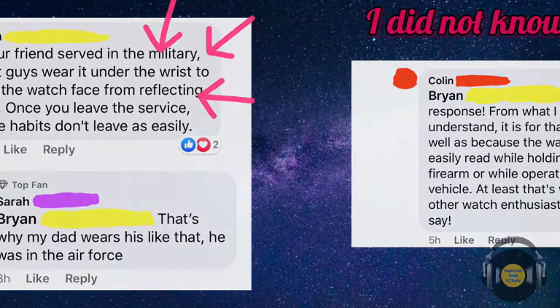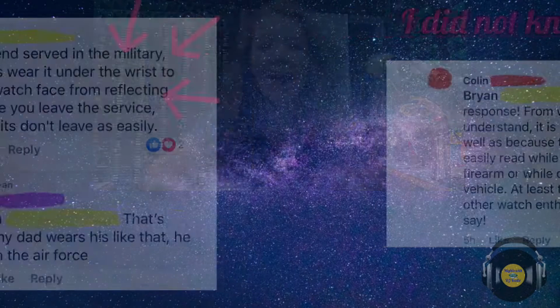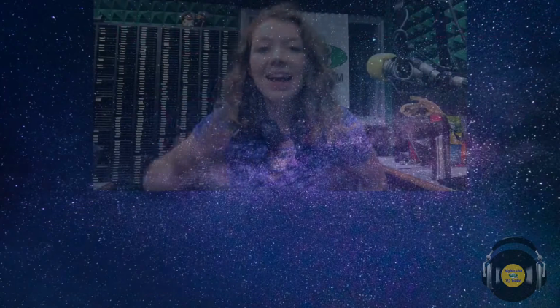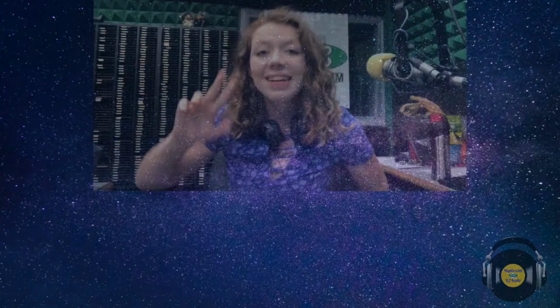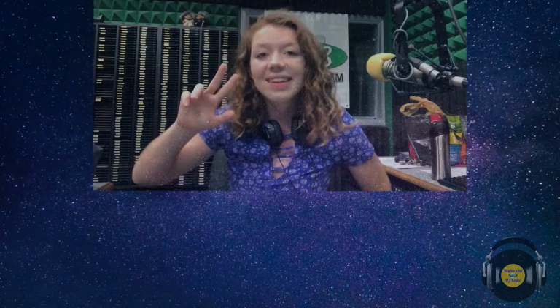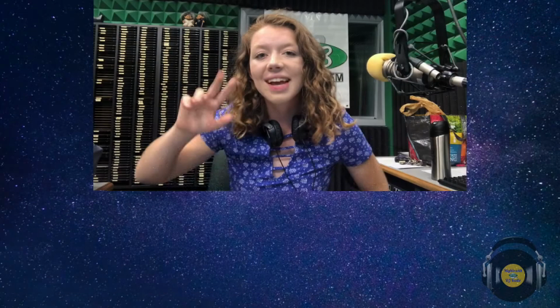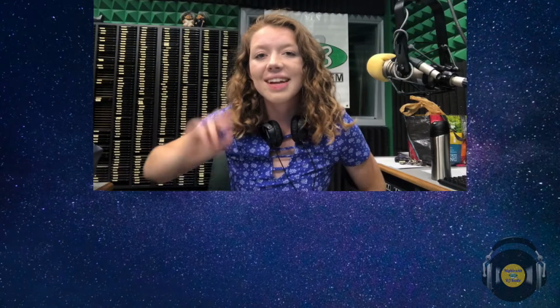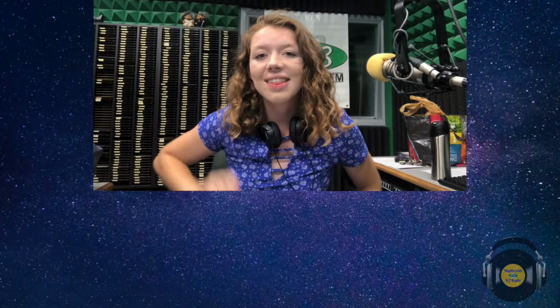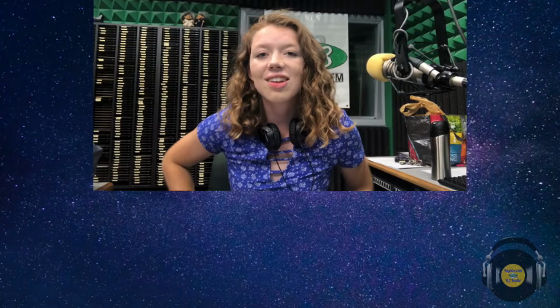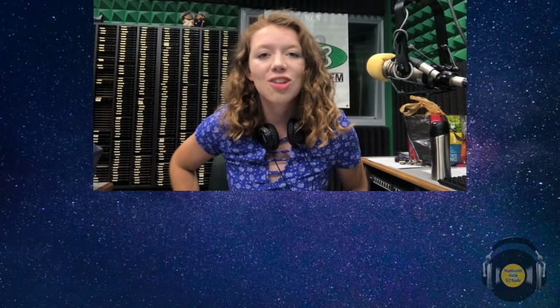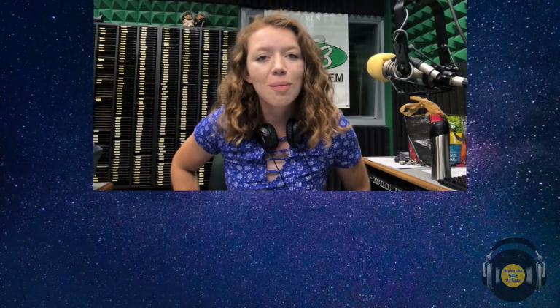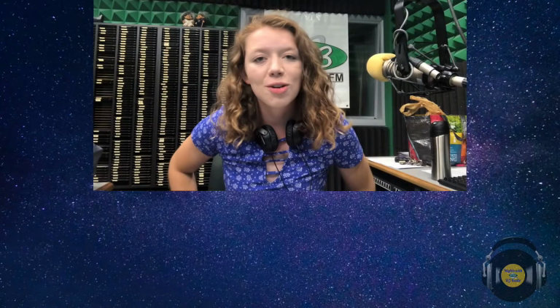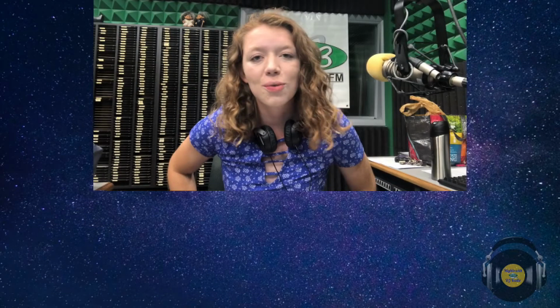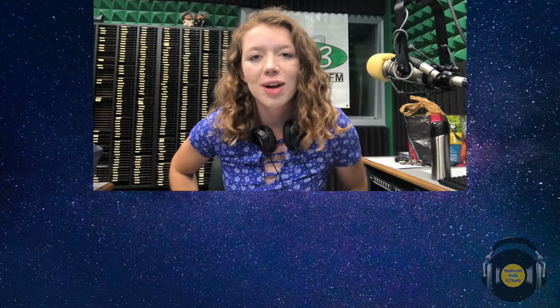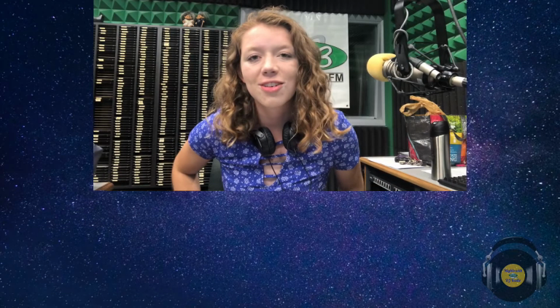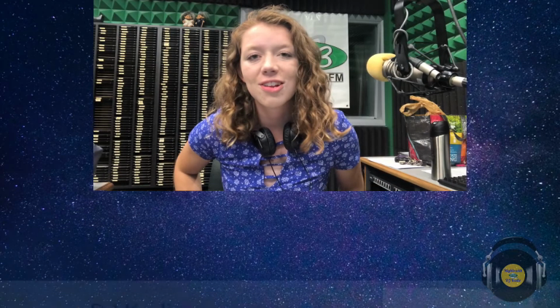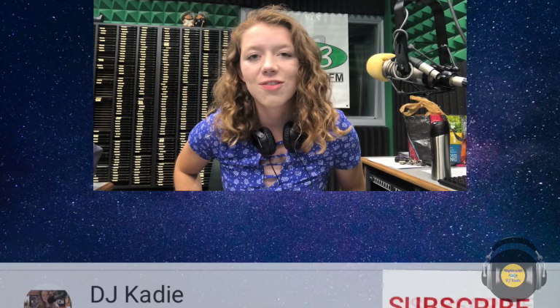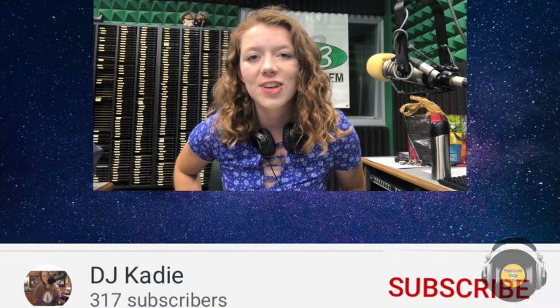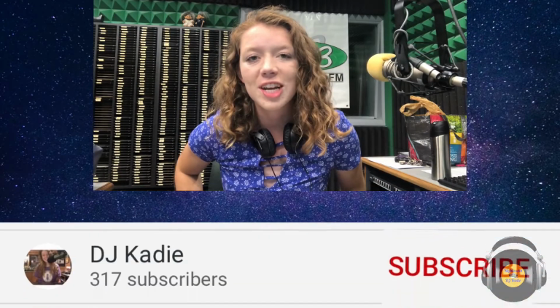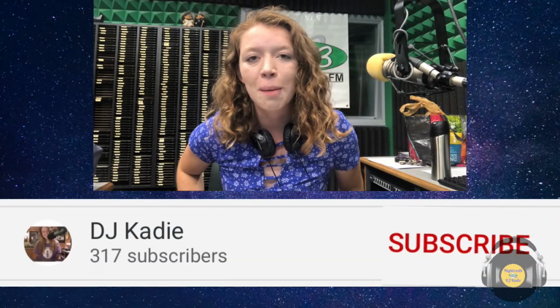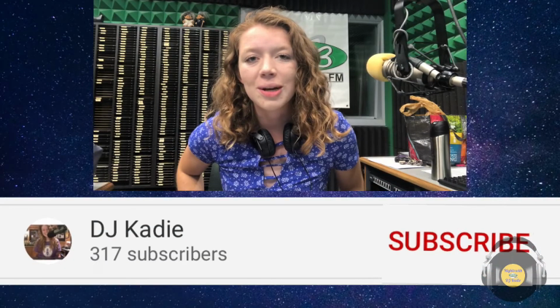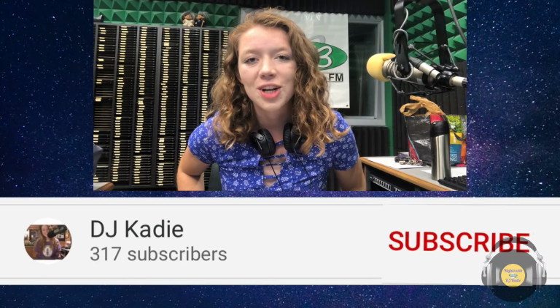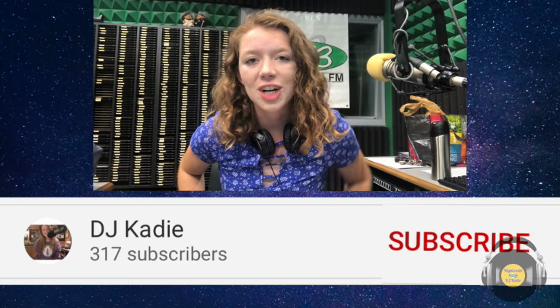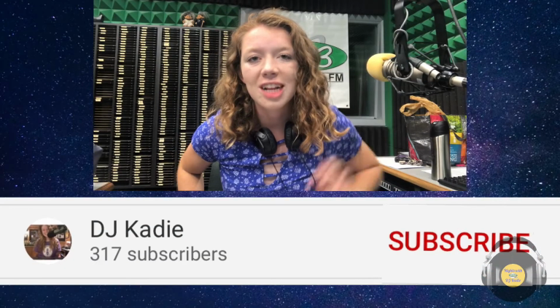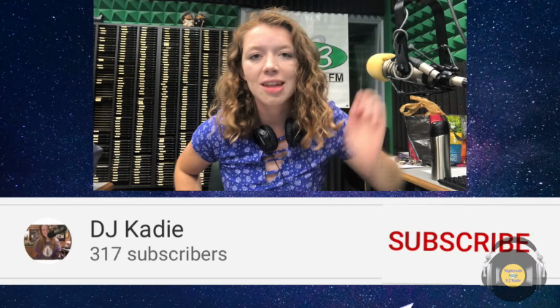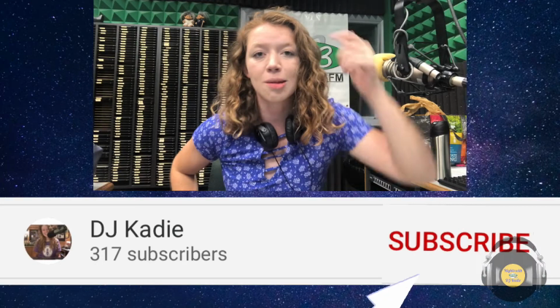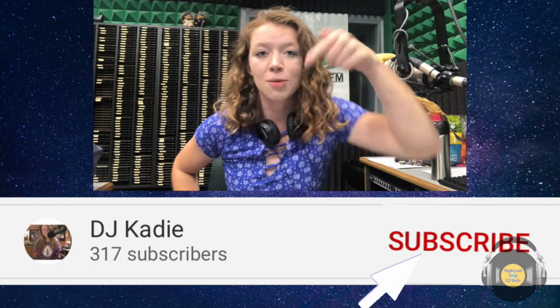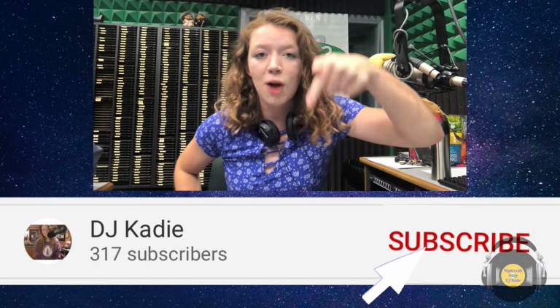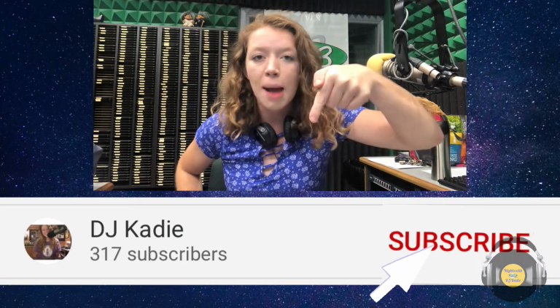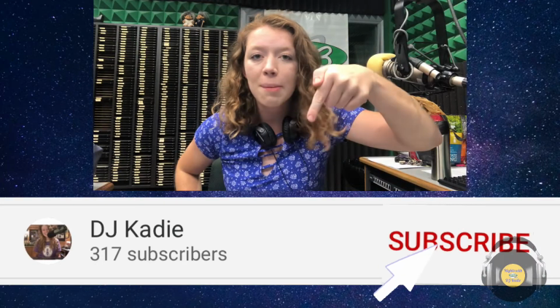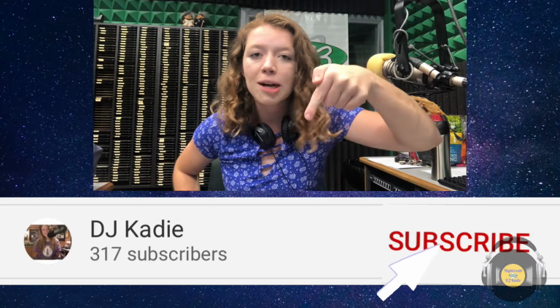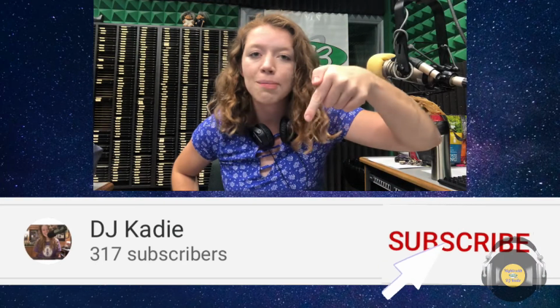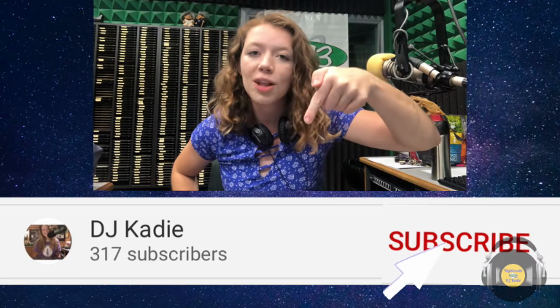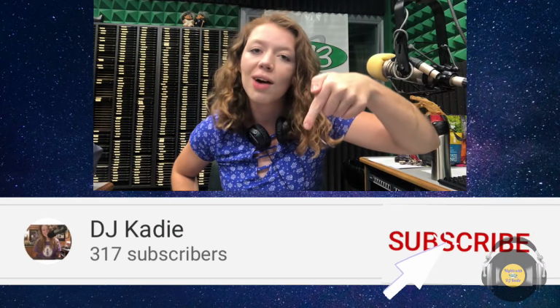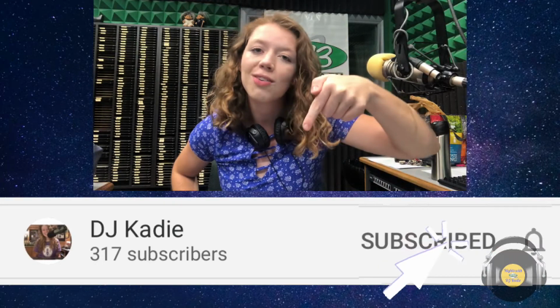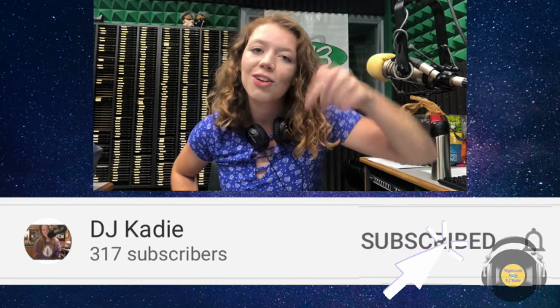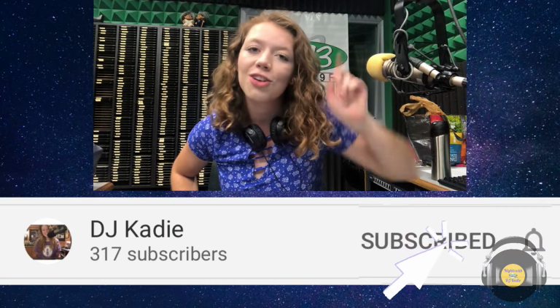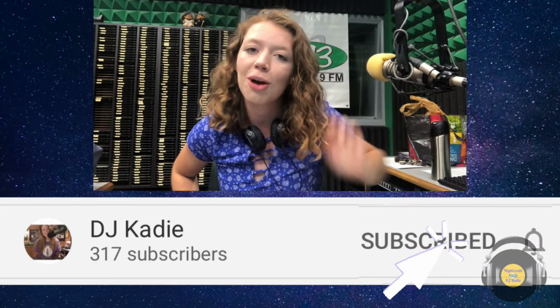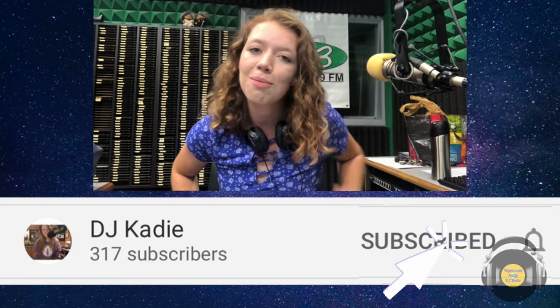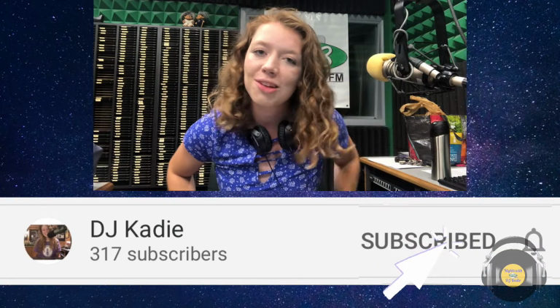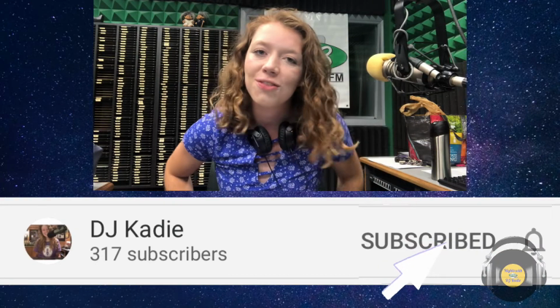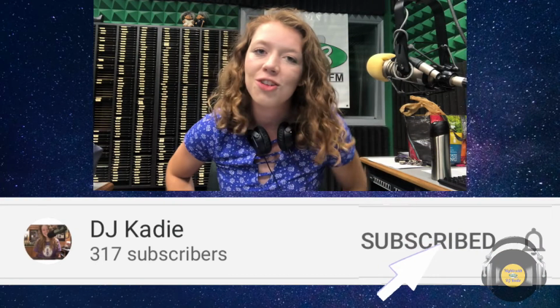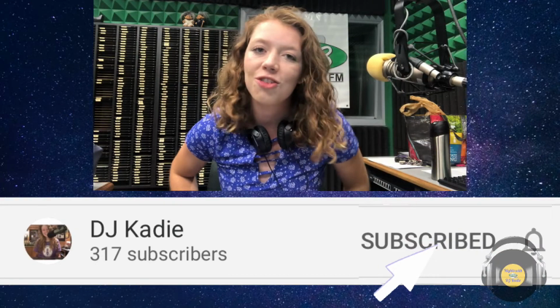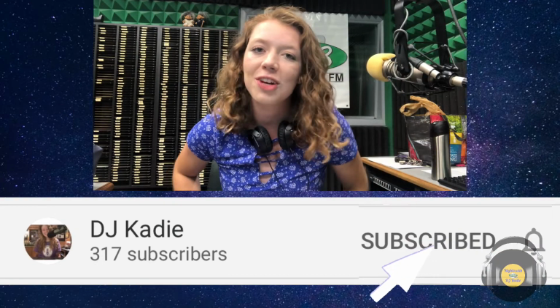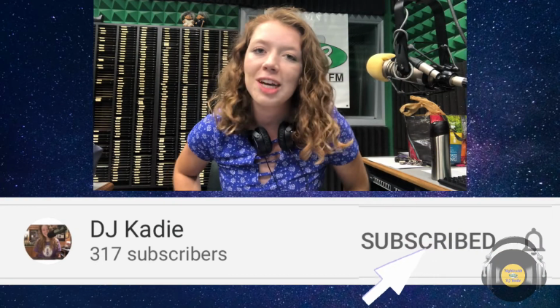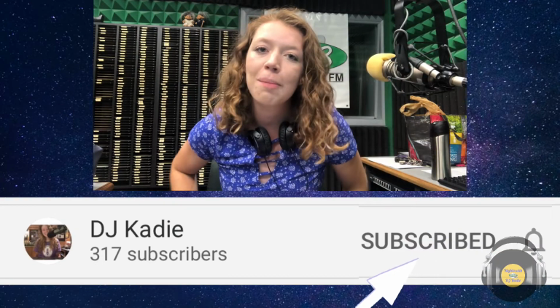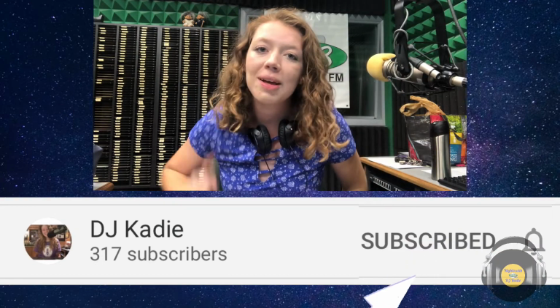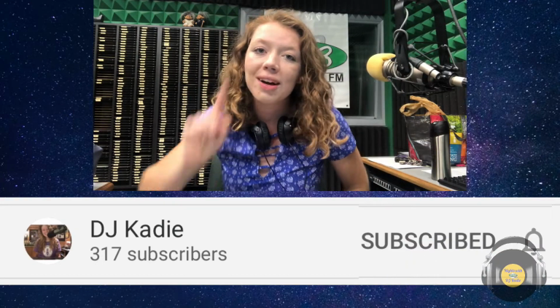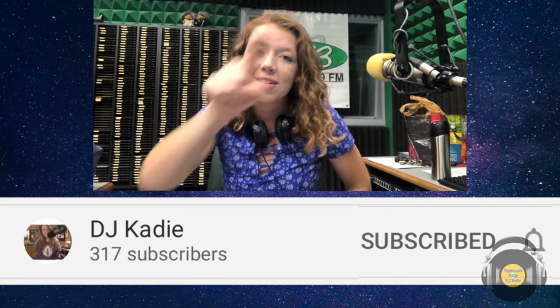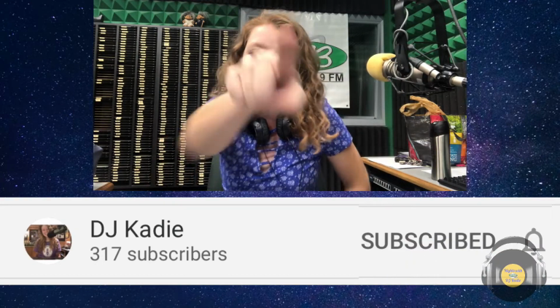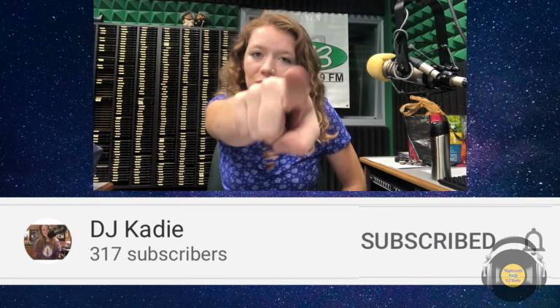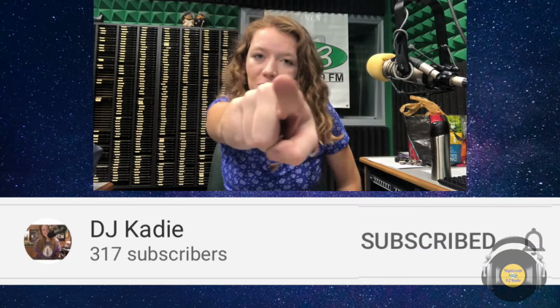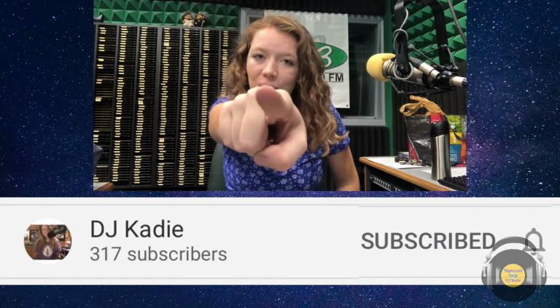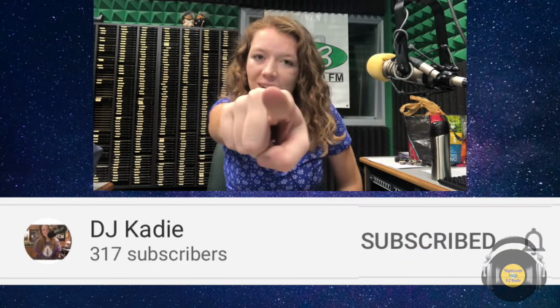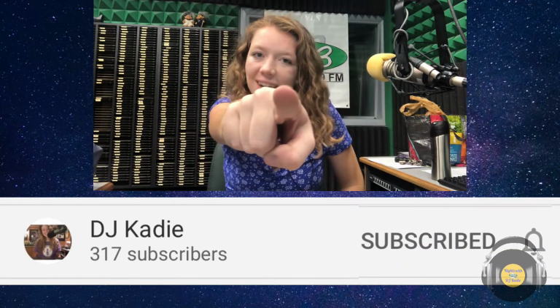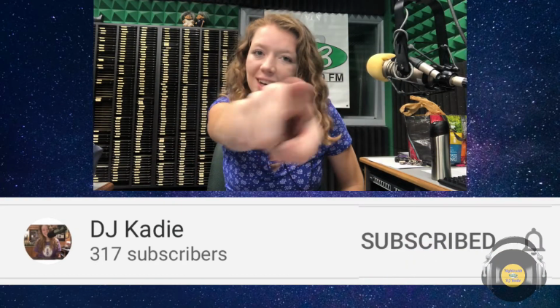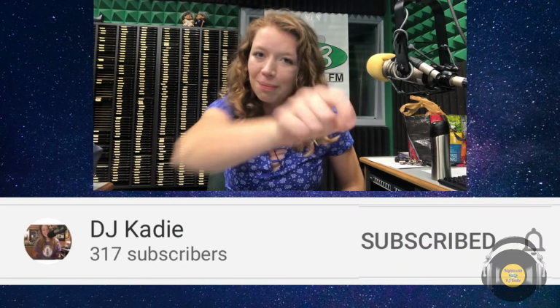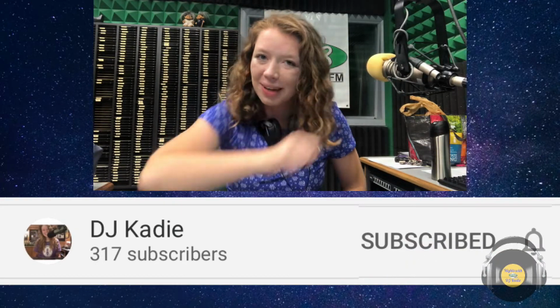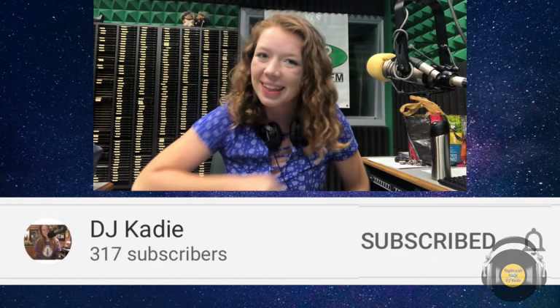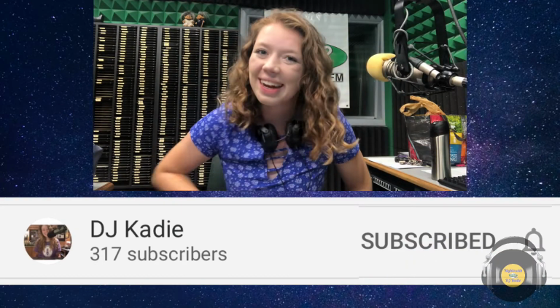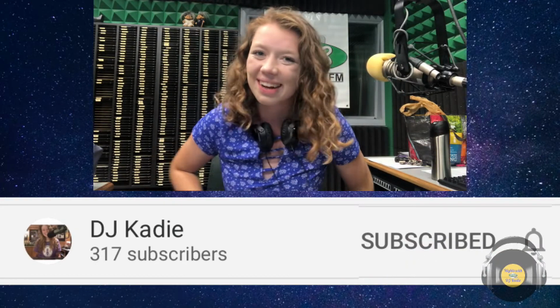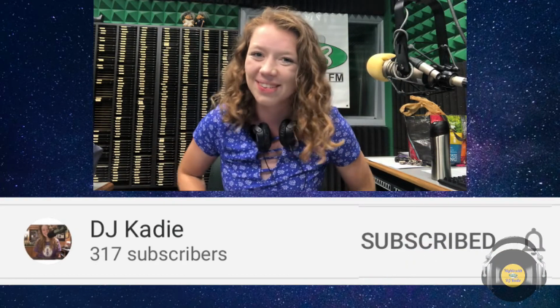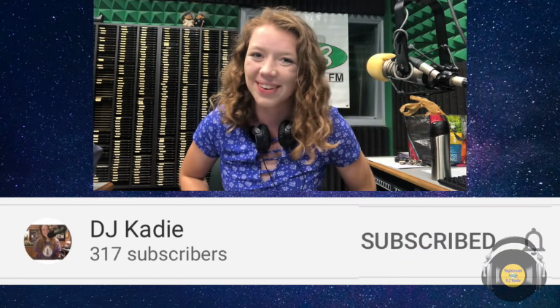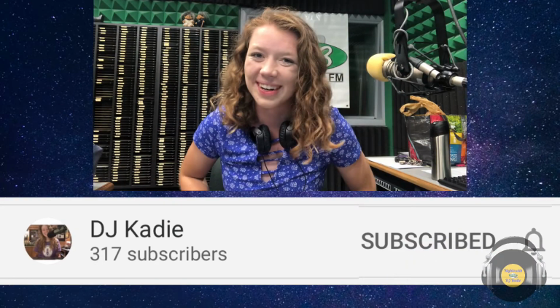Hey, it's Katie. Thanks so much for watching this video. Be sure to hit the subscribe button below so you don't miss a future video, because you could be in the next one.